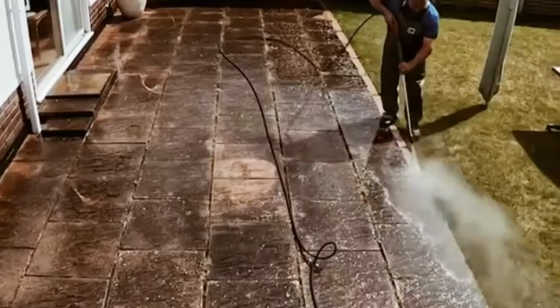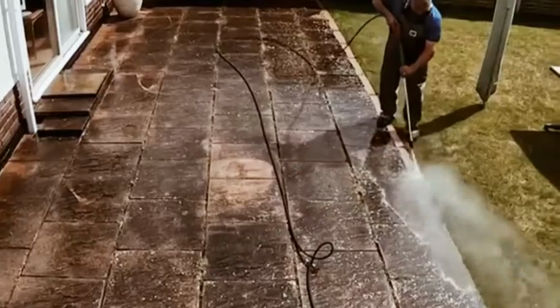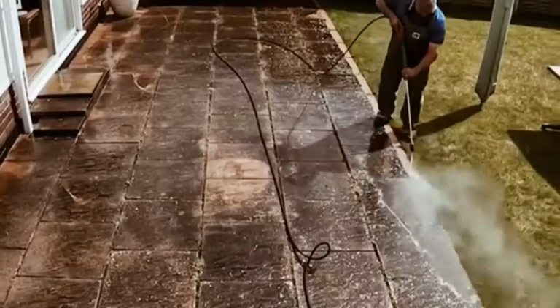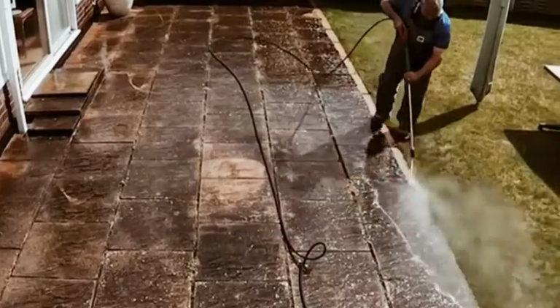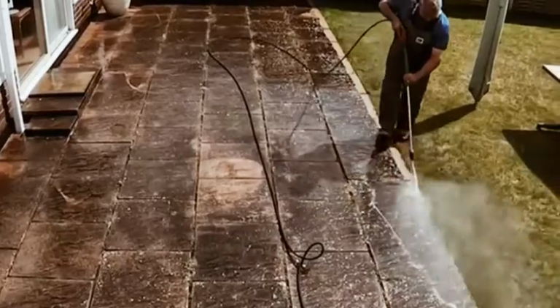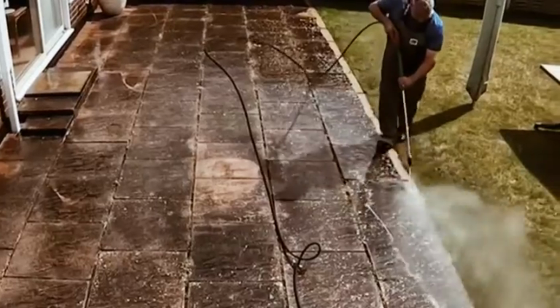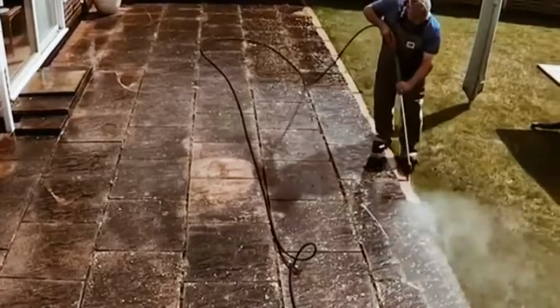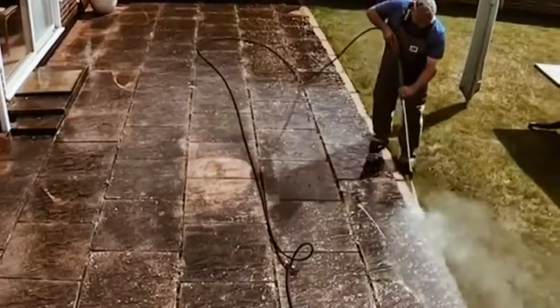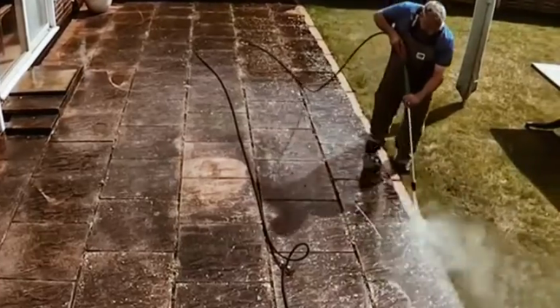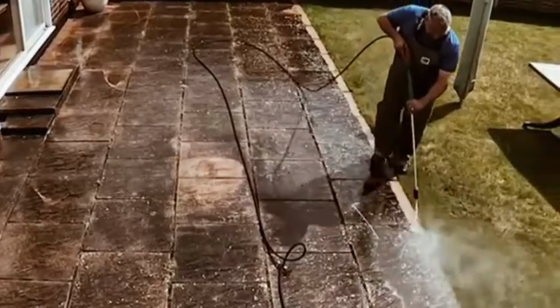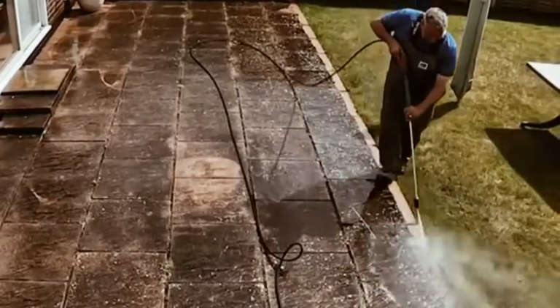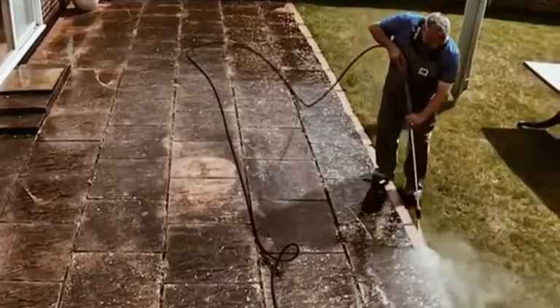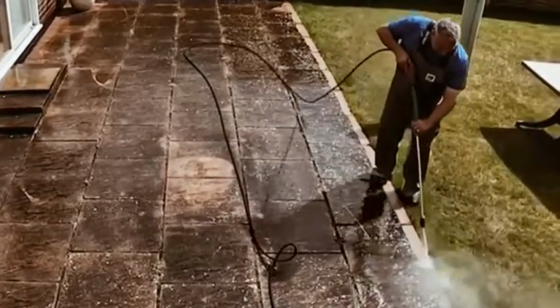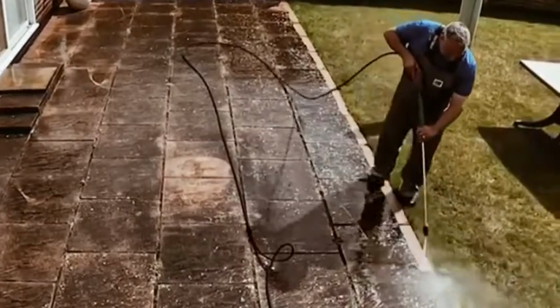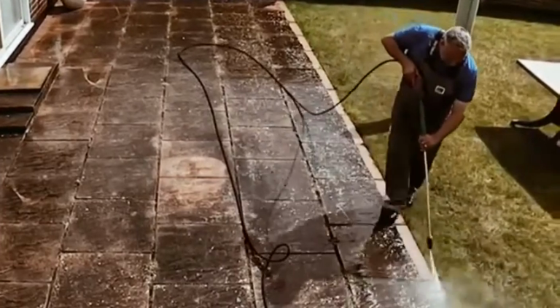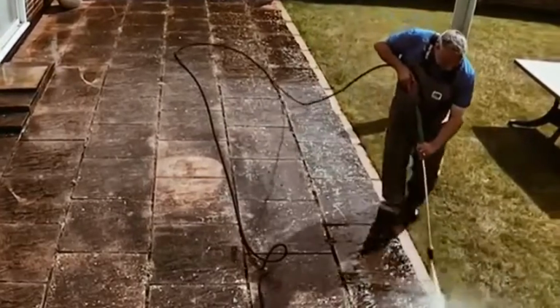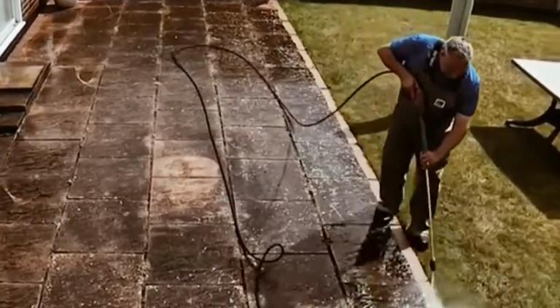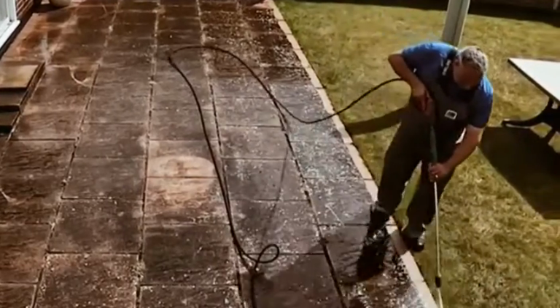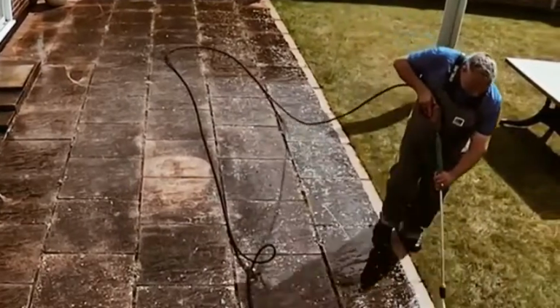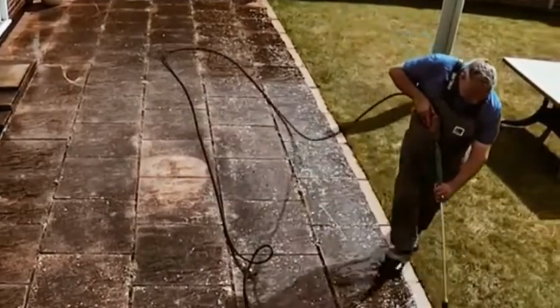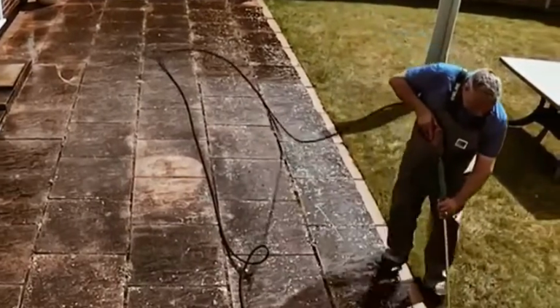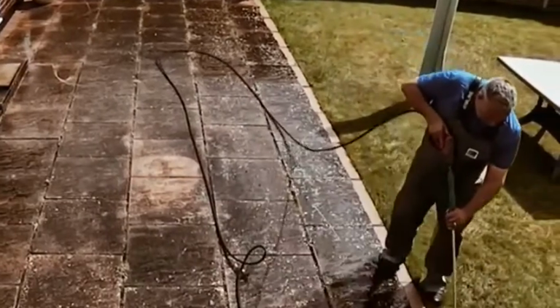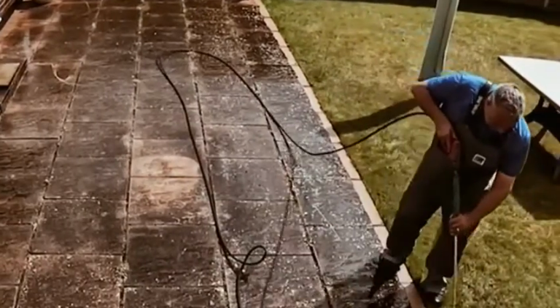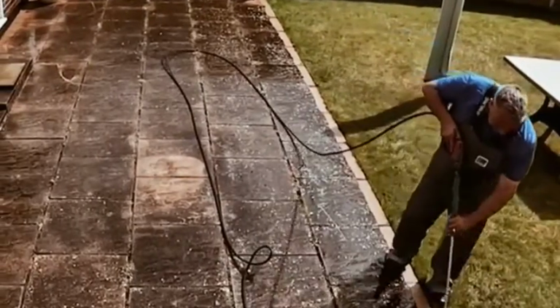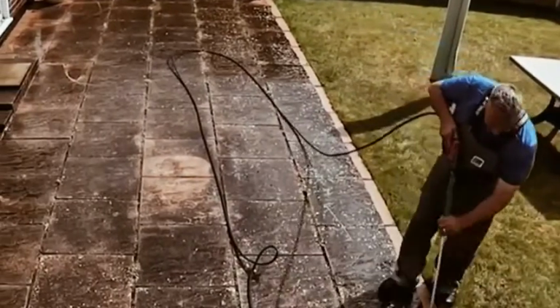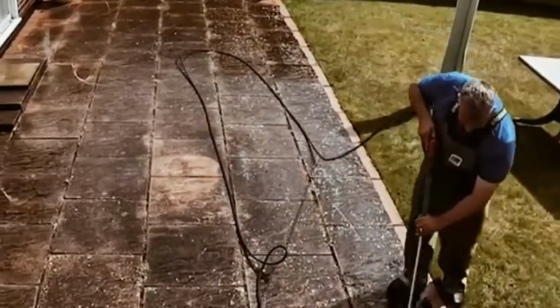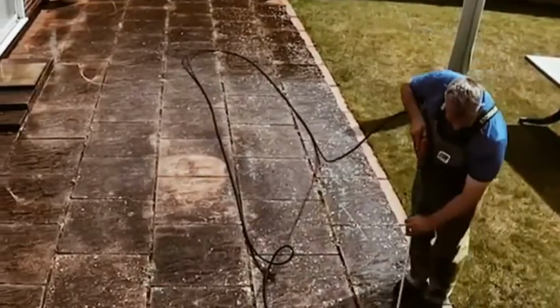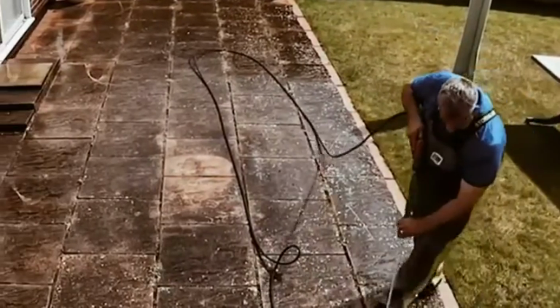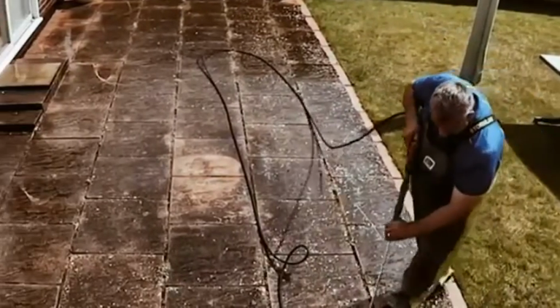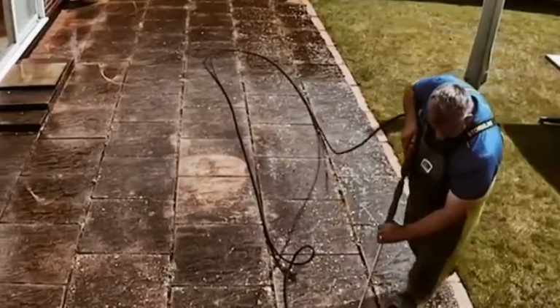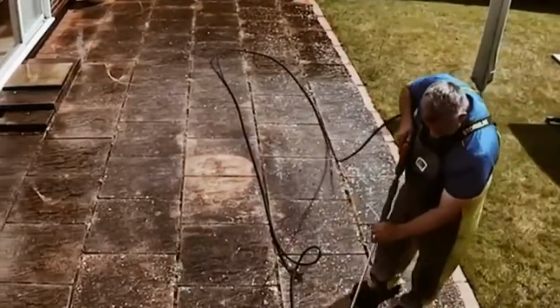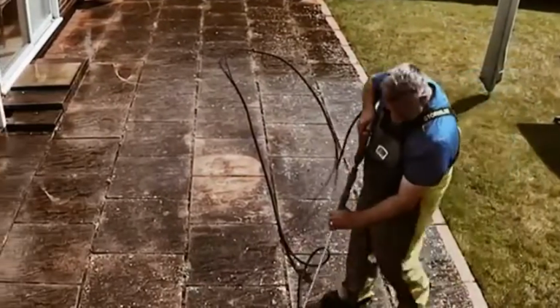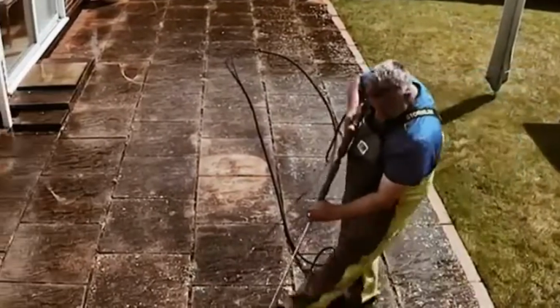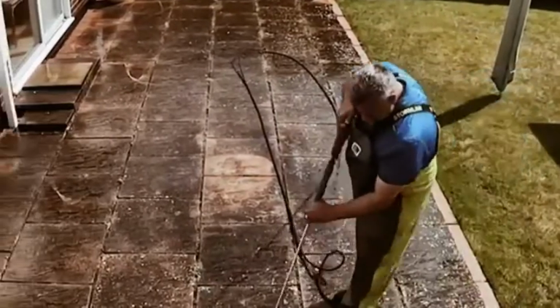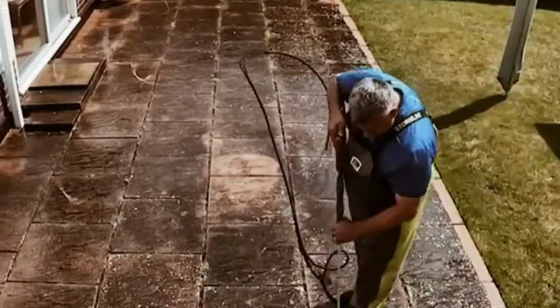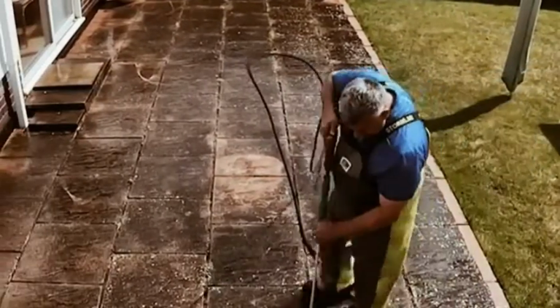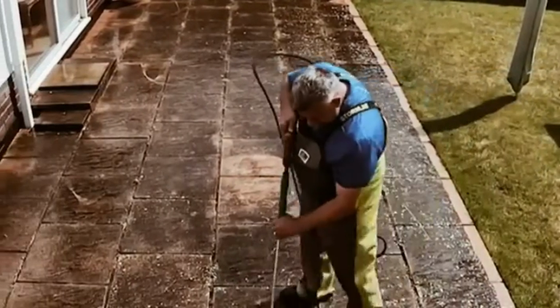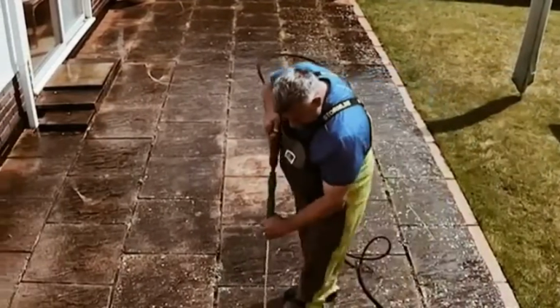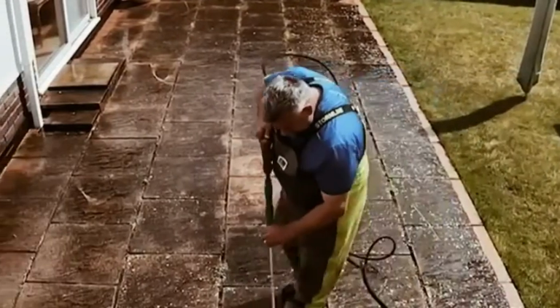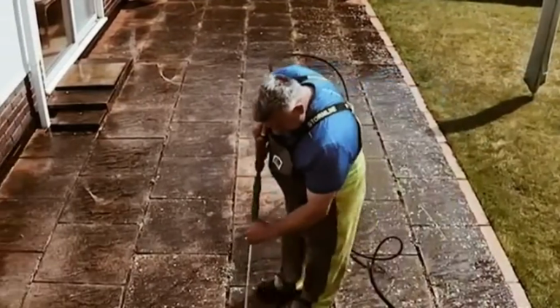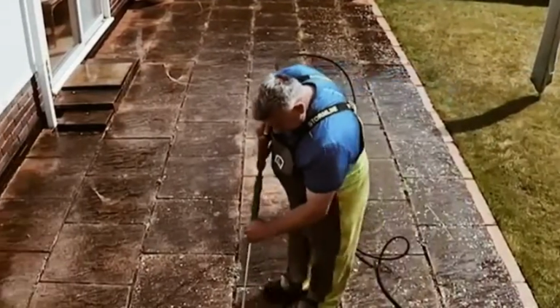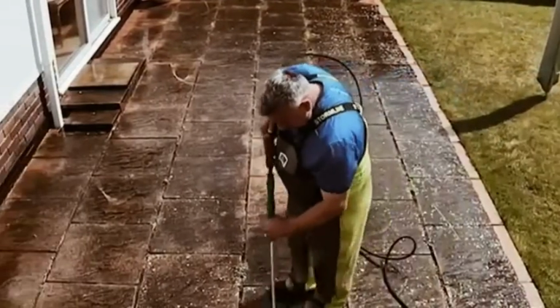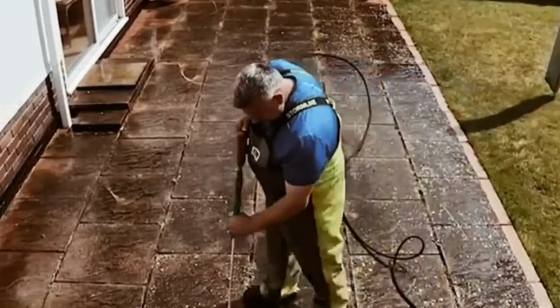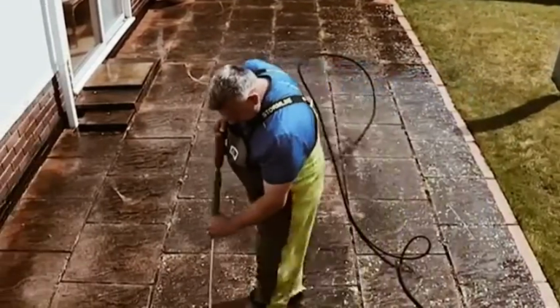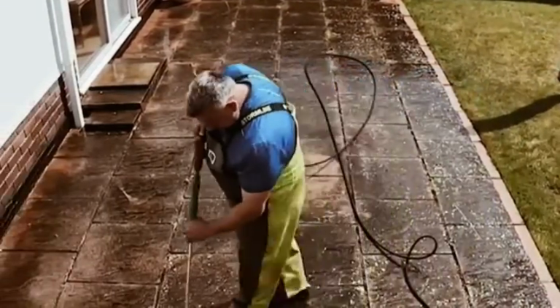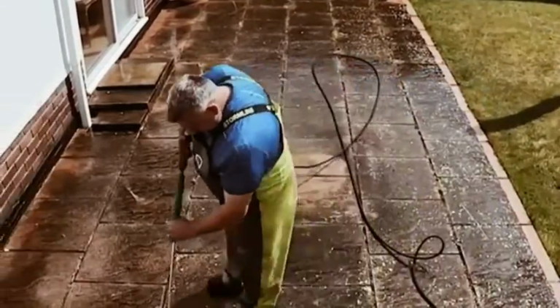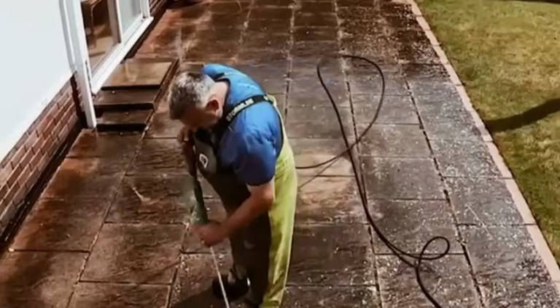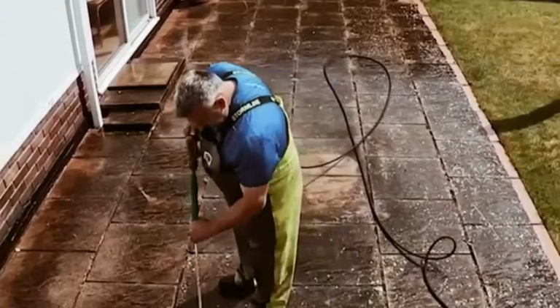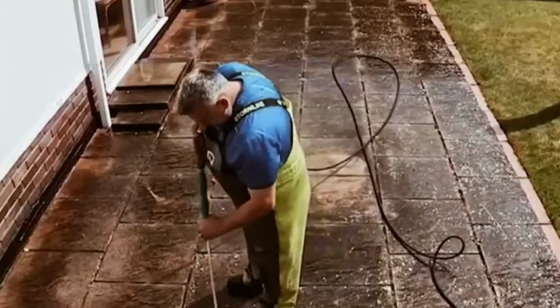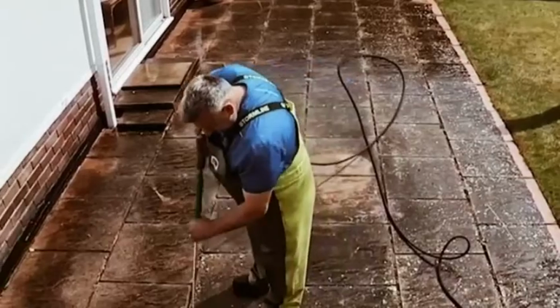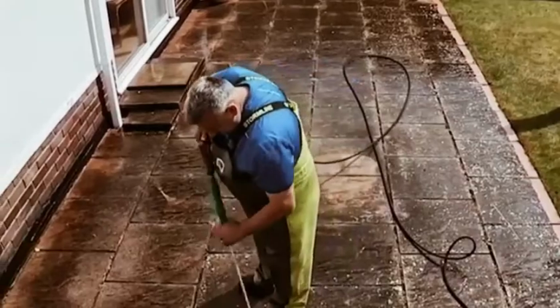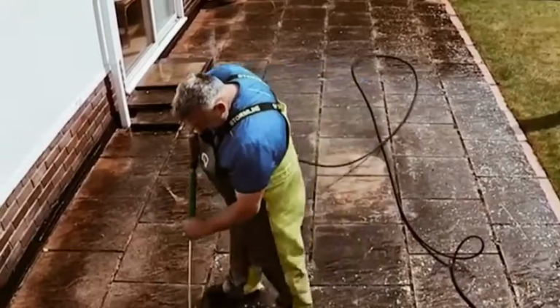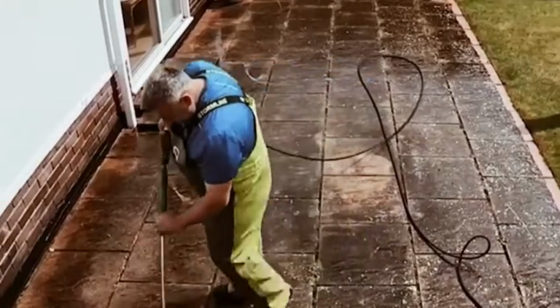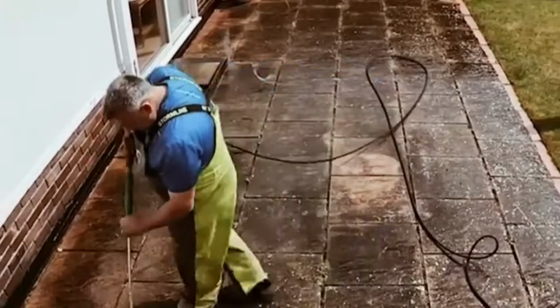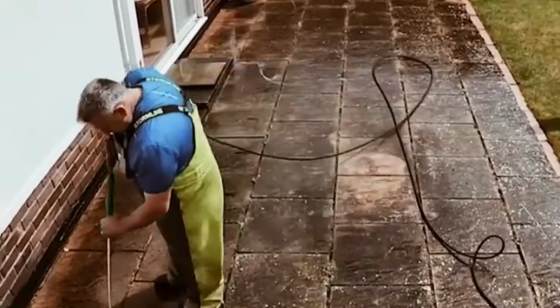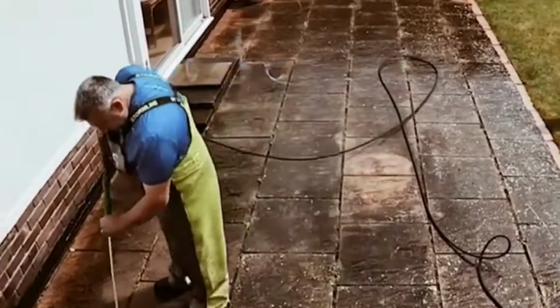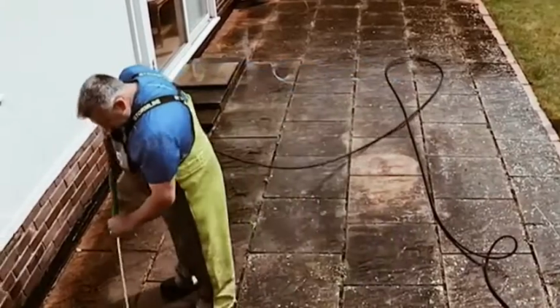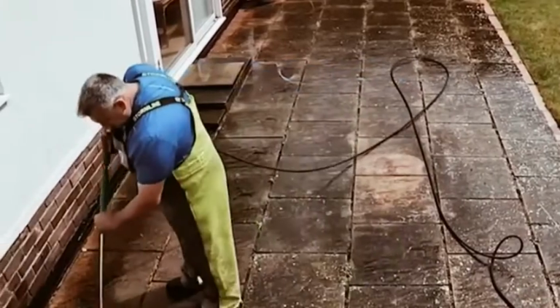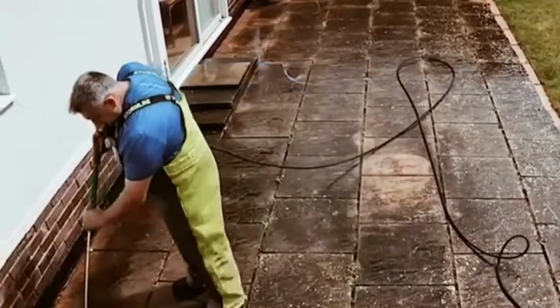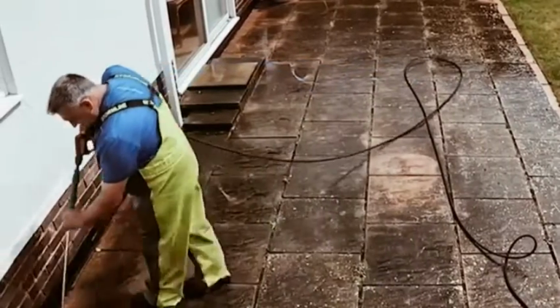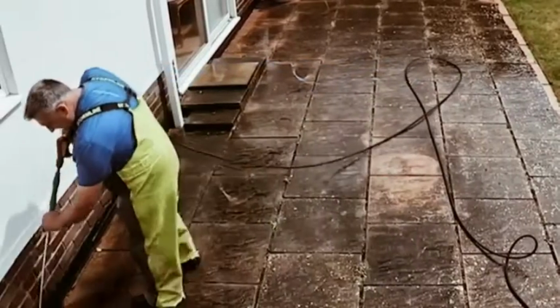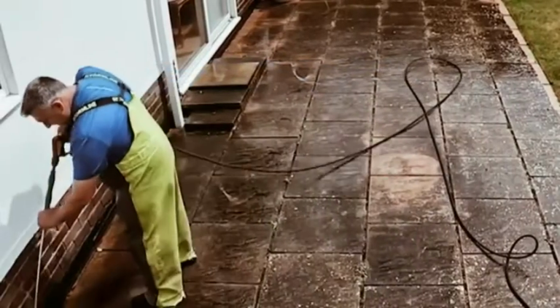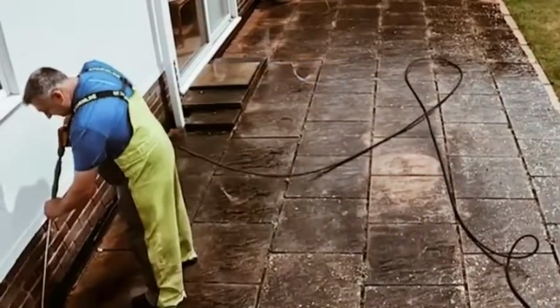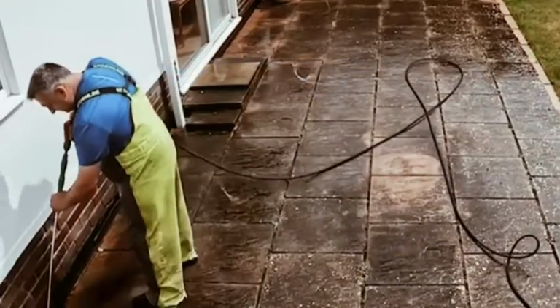That's when a hero like Ricky Banjo comes along — a pressure wash pro of Bournemouth Jet Washing.